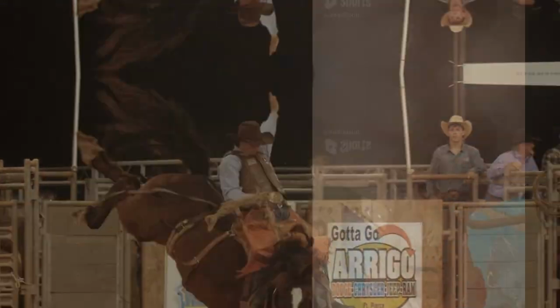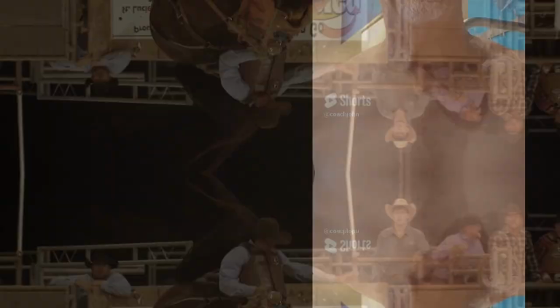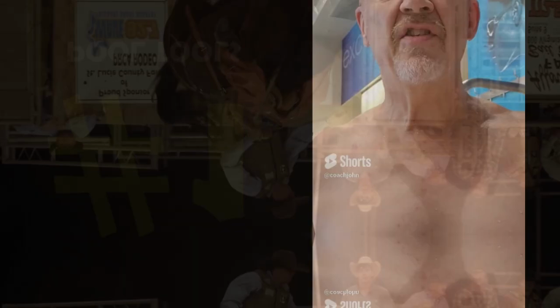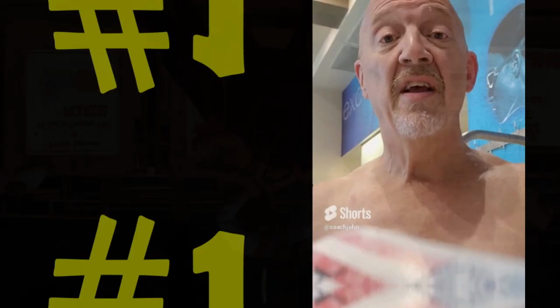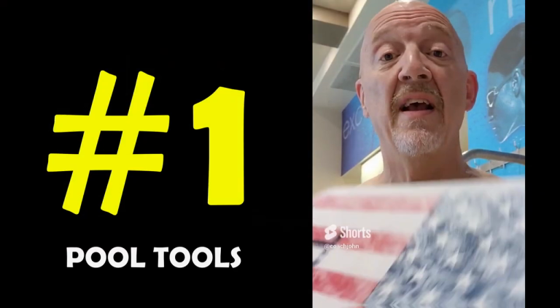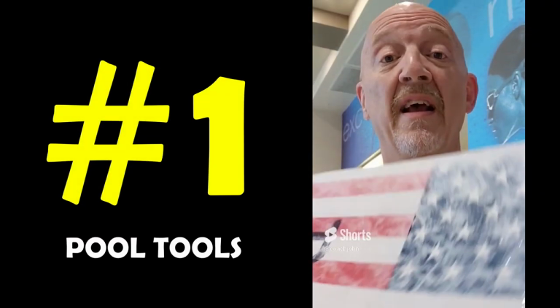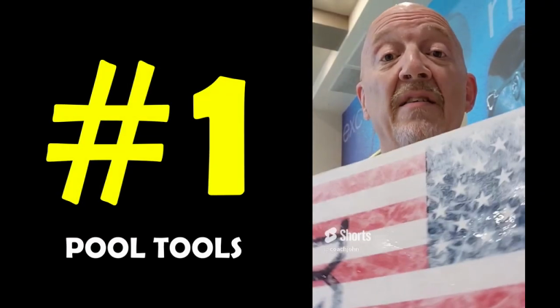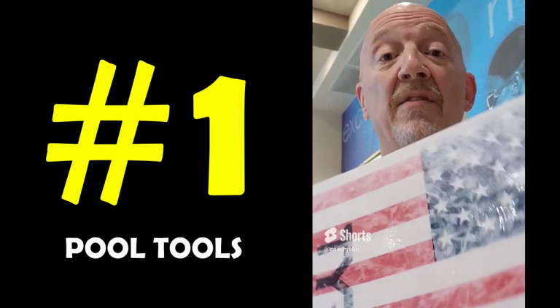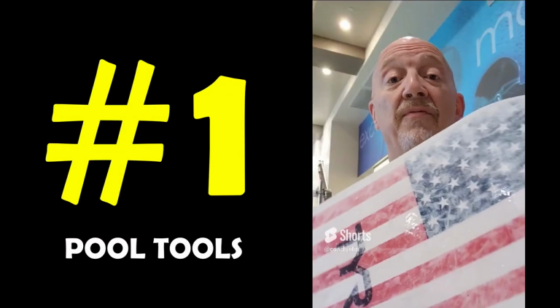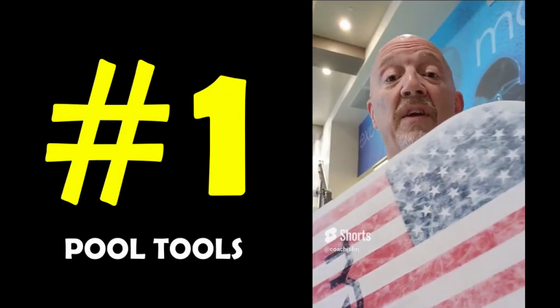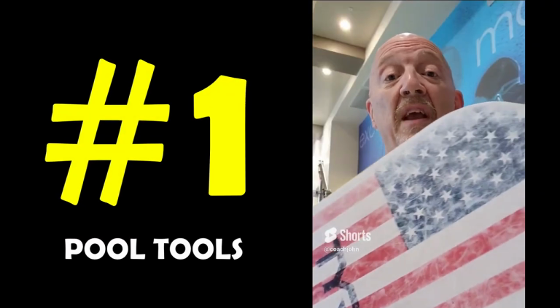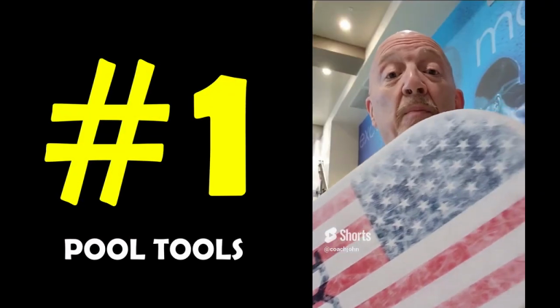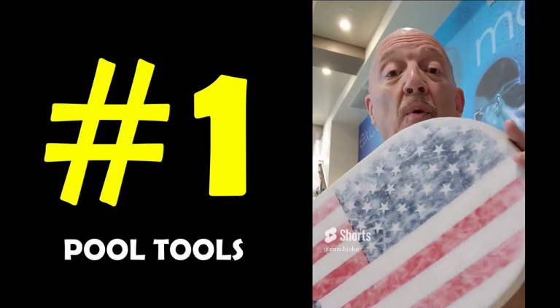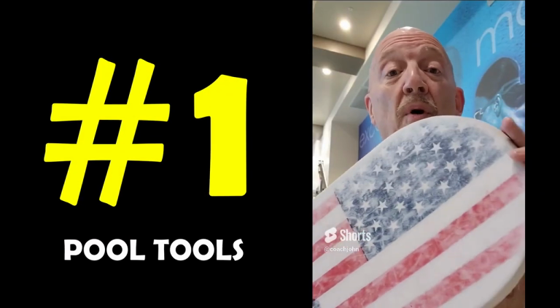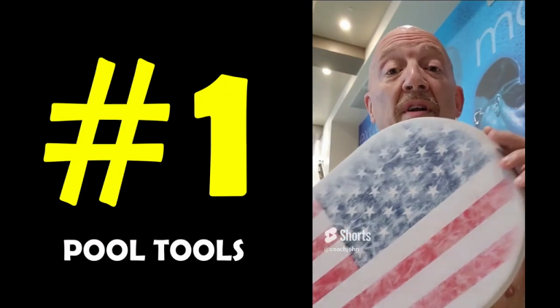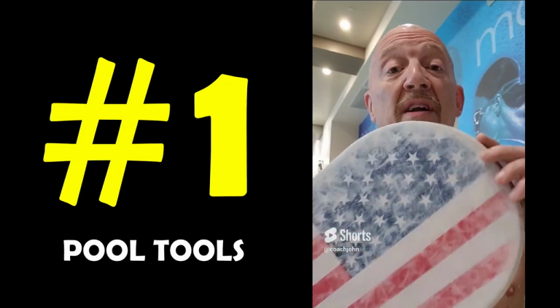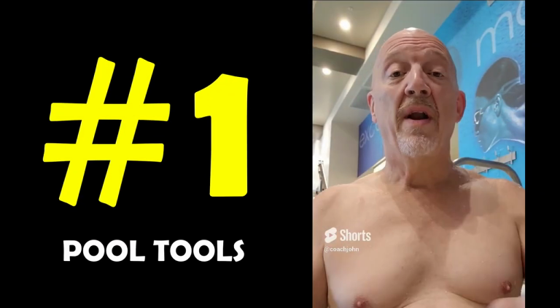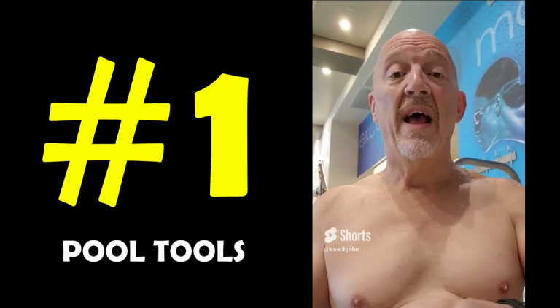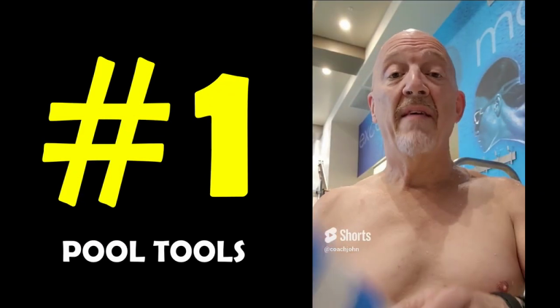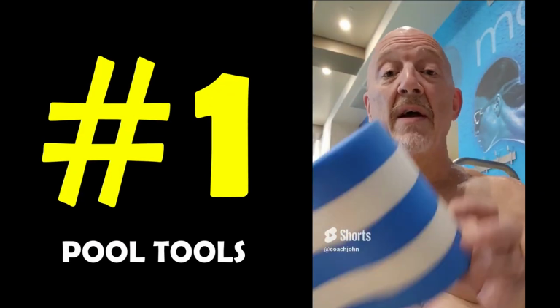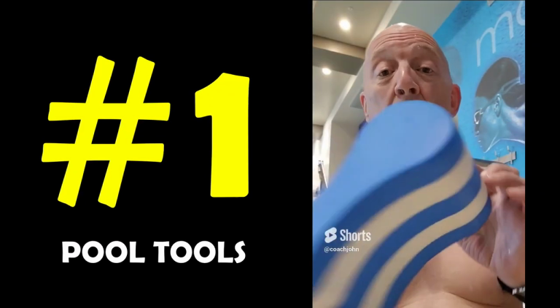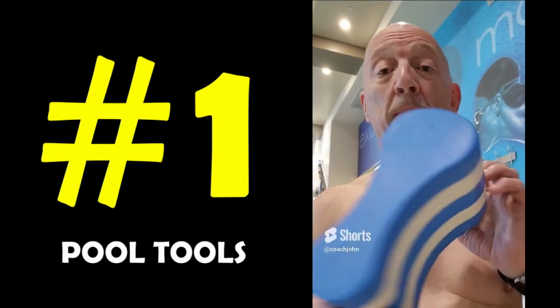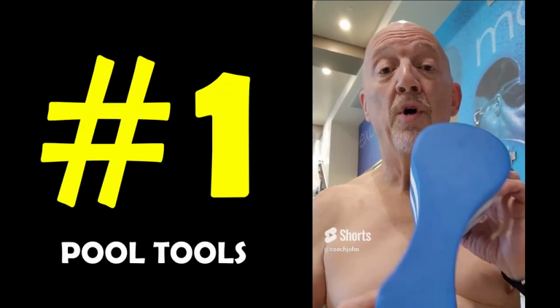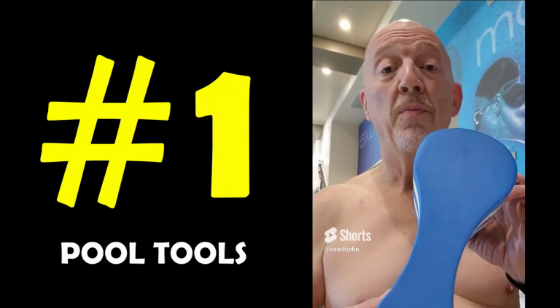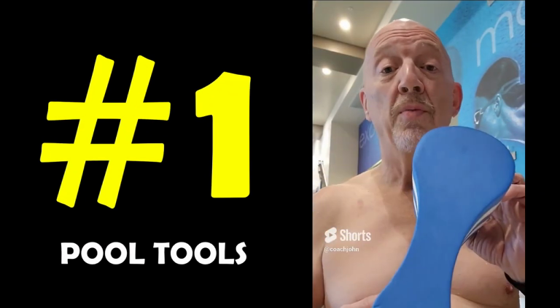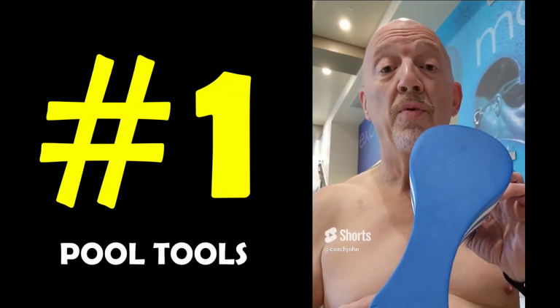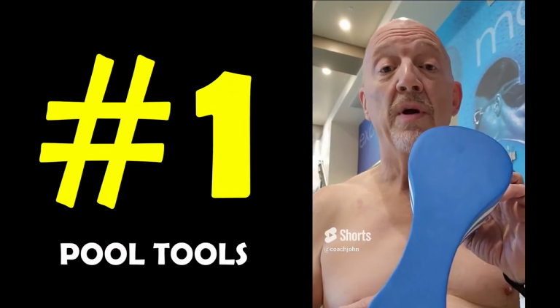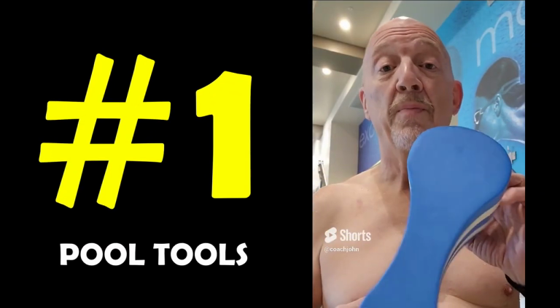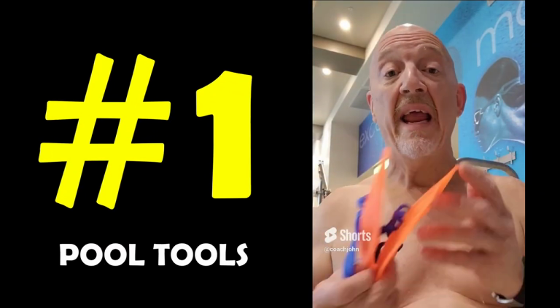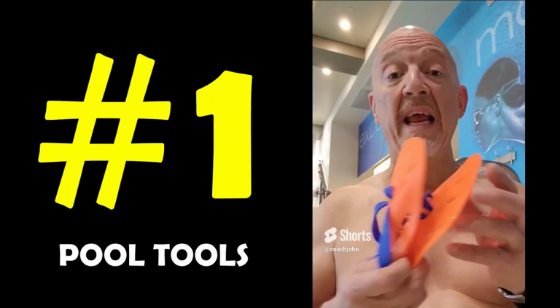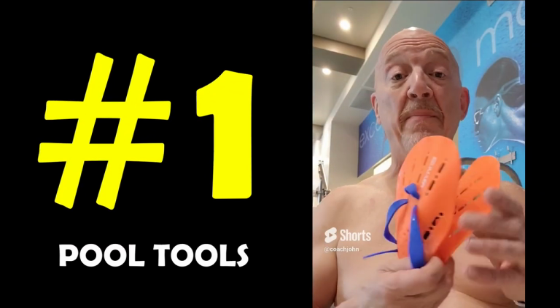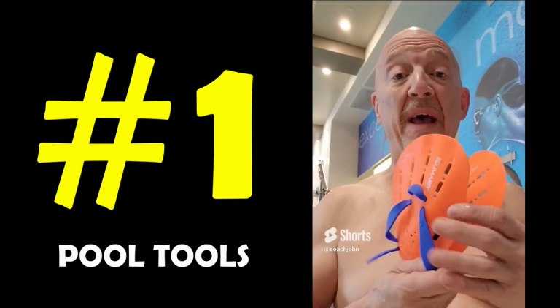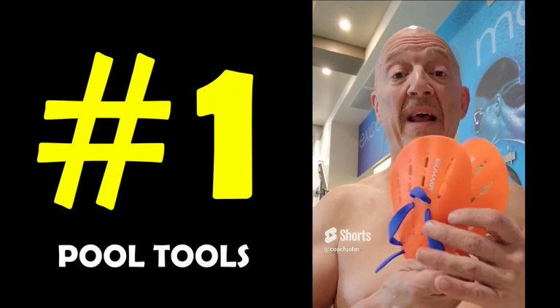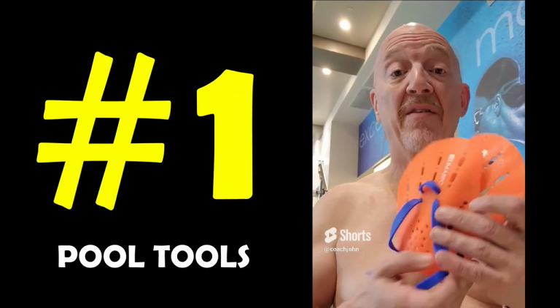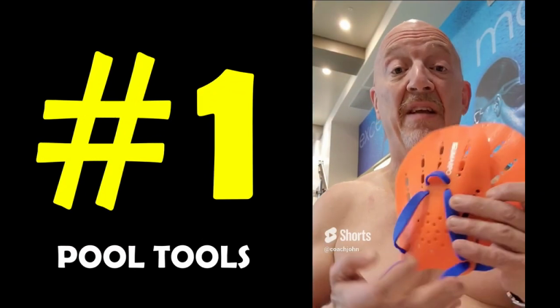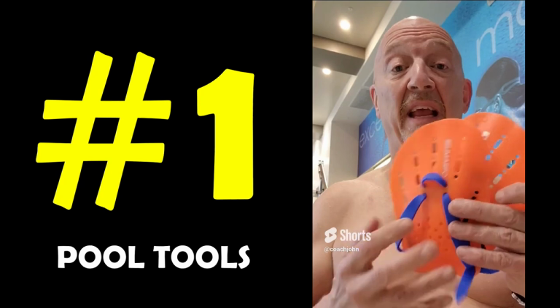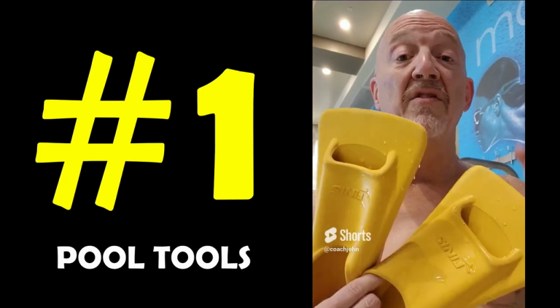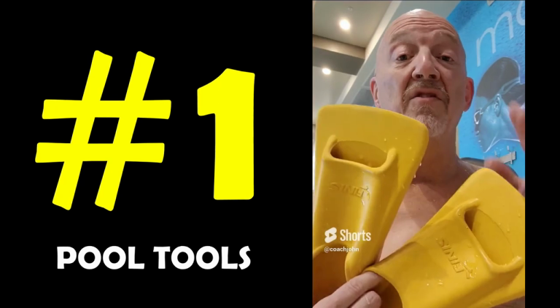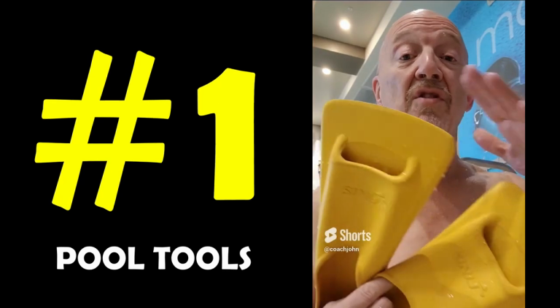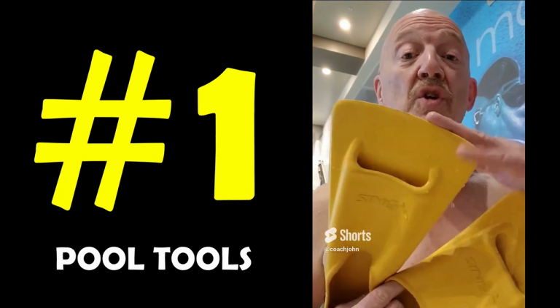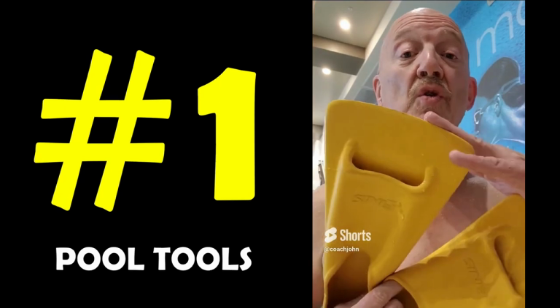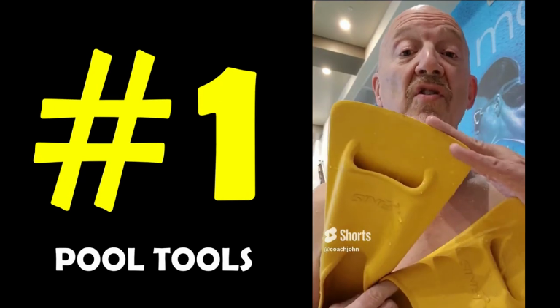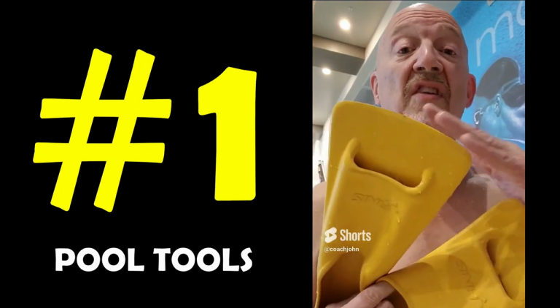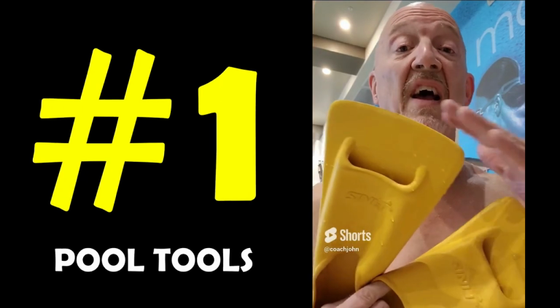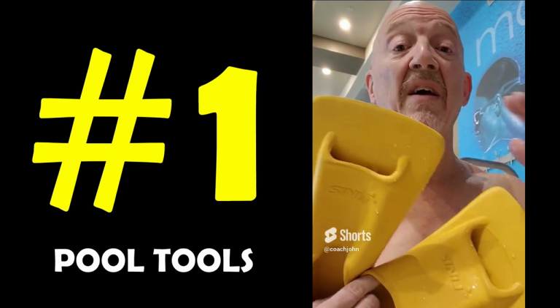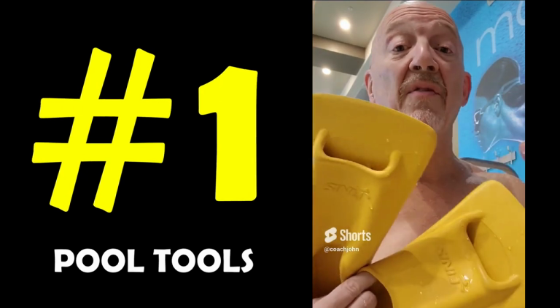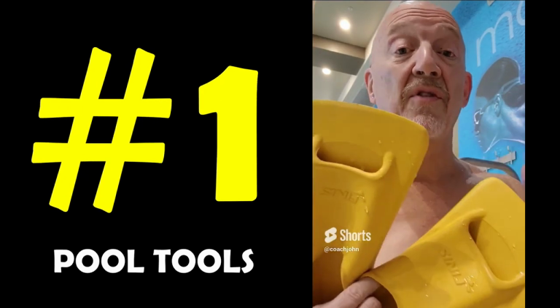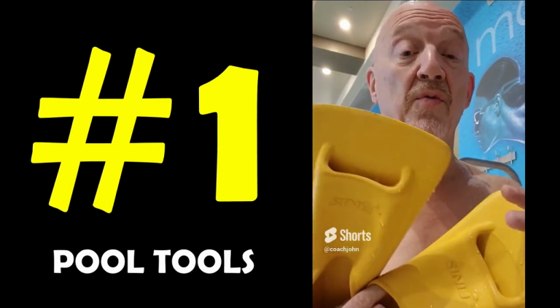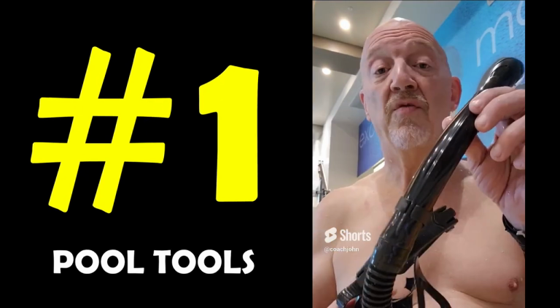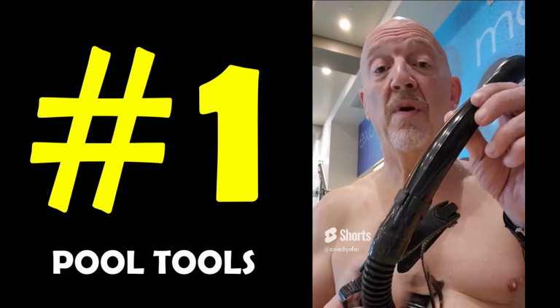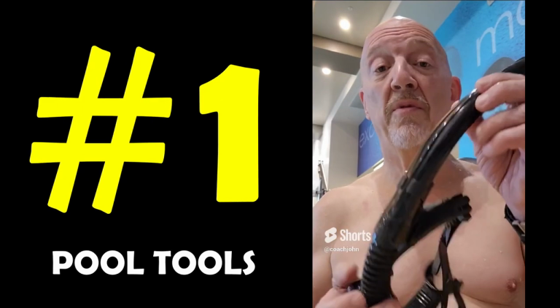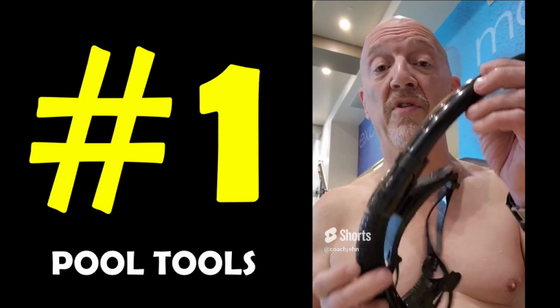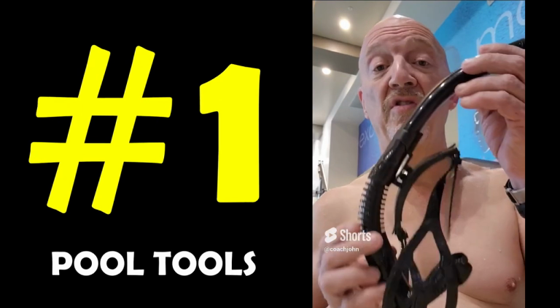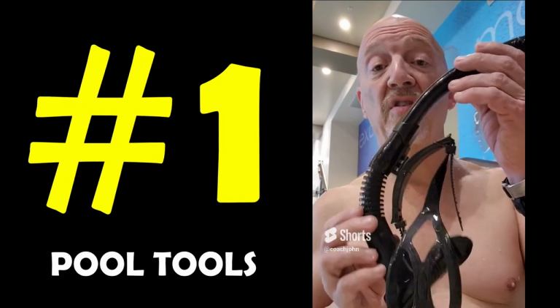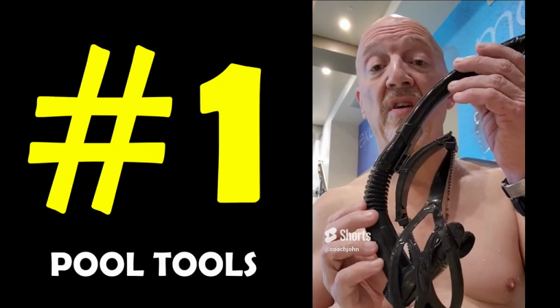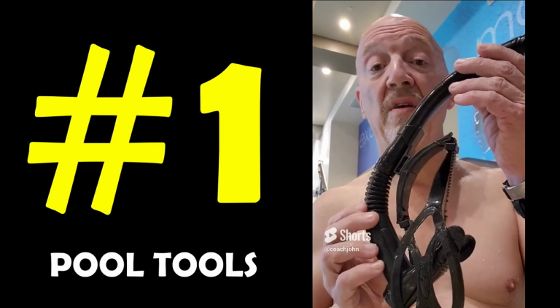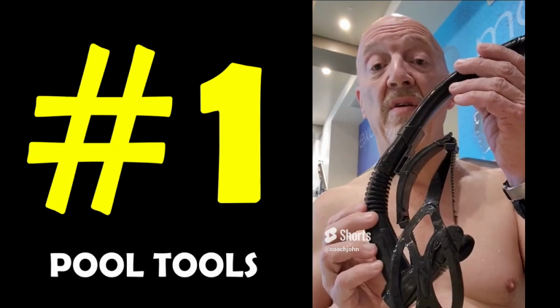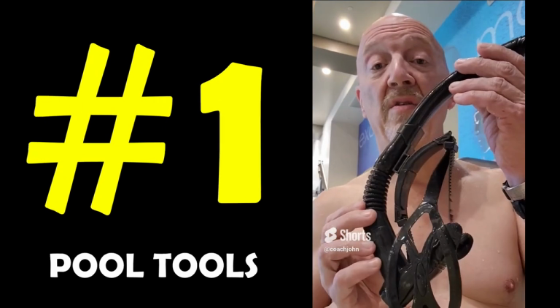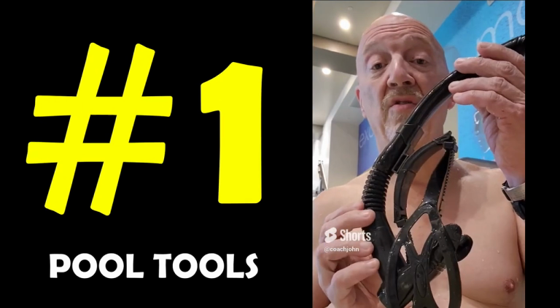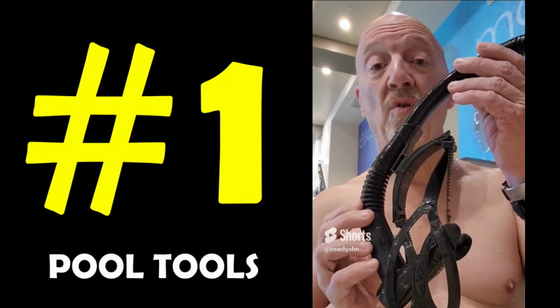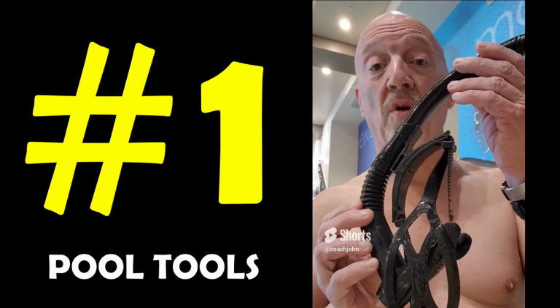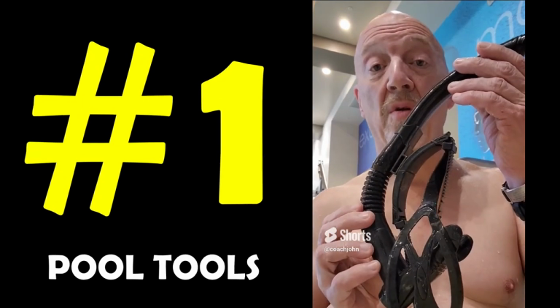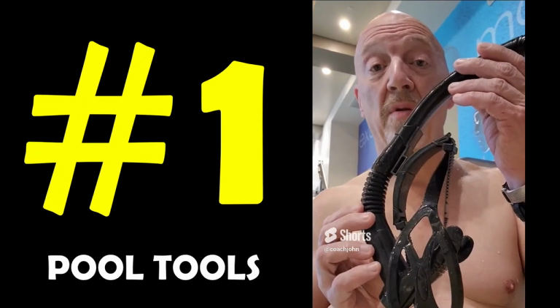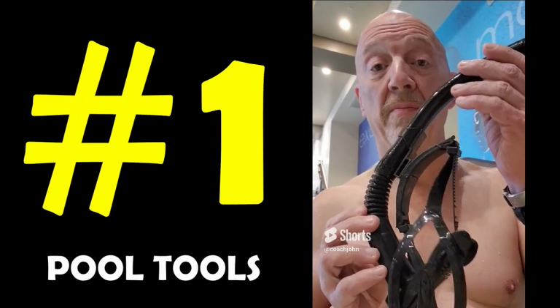First is a kickboard. You want to have a pull buoy, a hand paddle, fins — the short style — and a swimmer's snorkel.